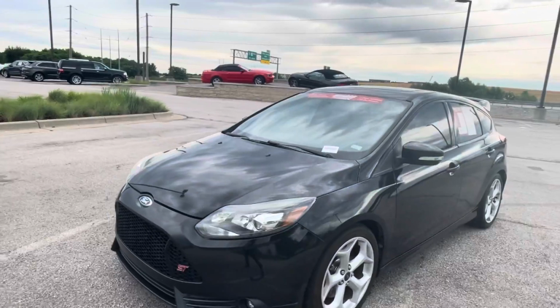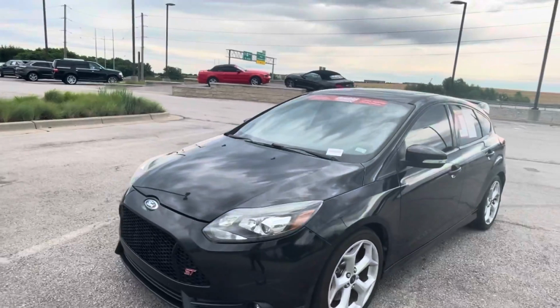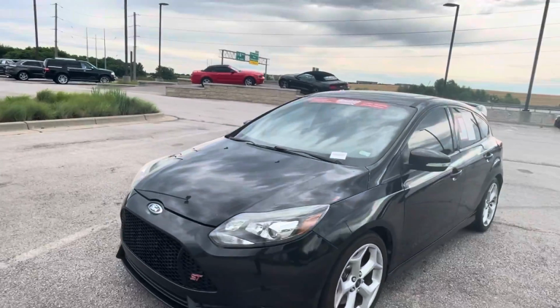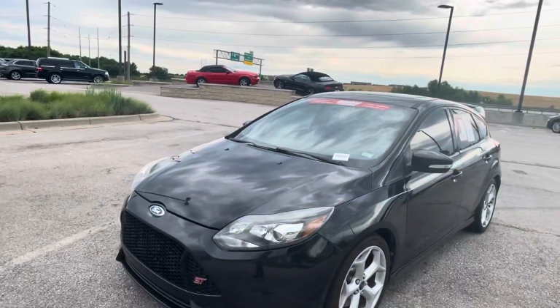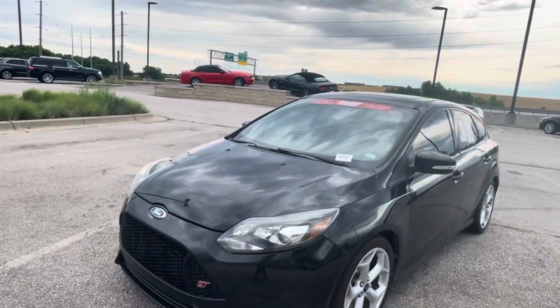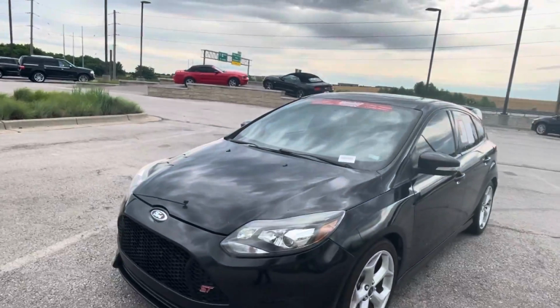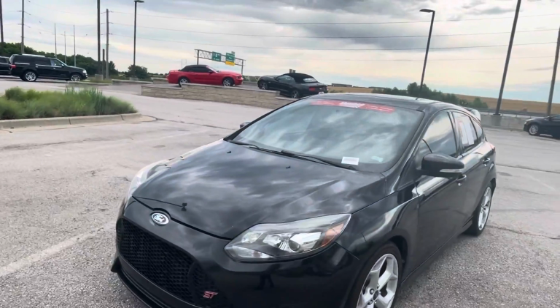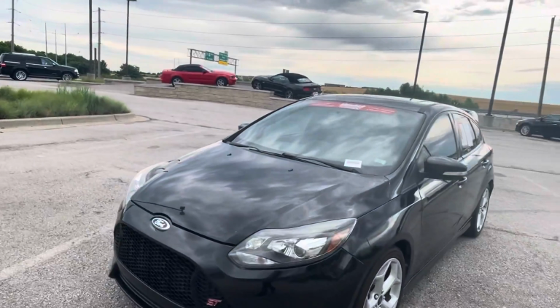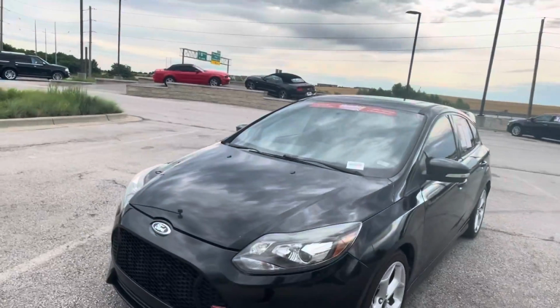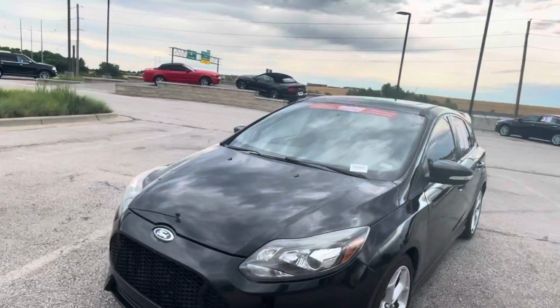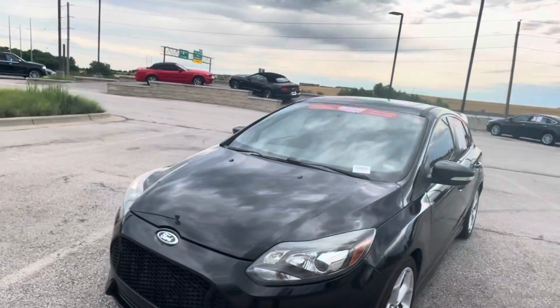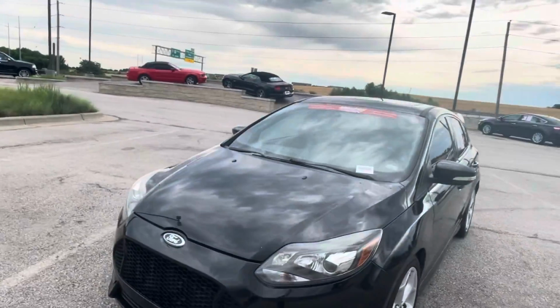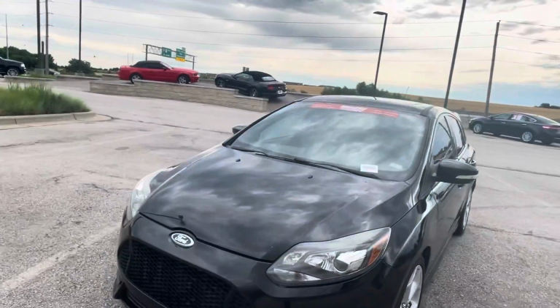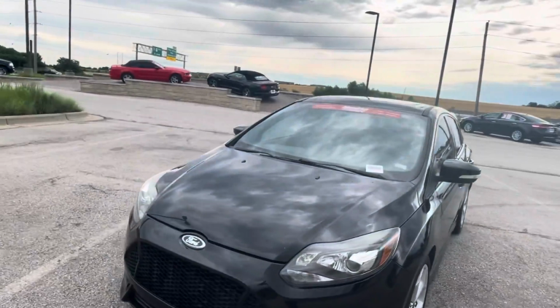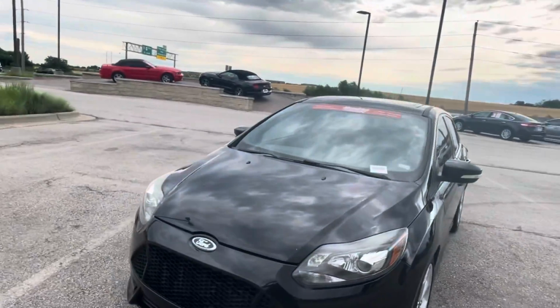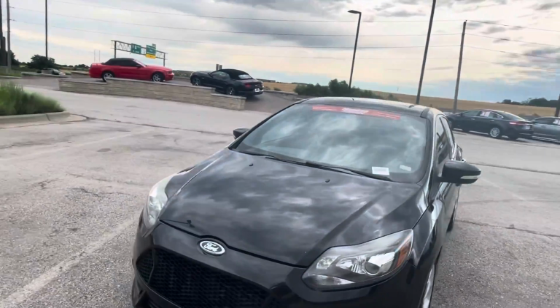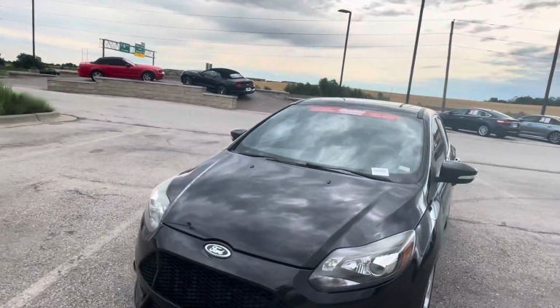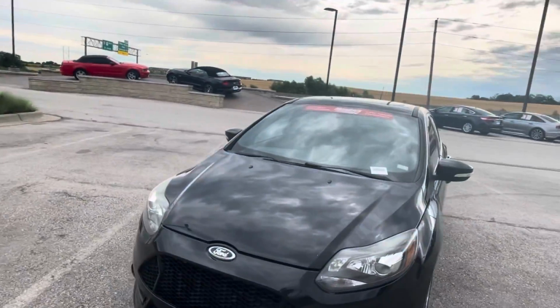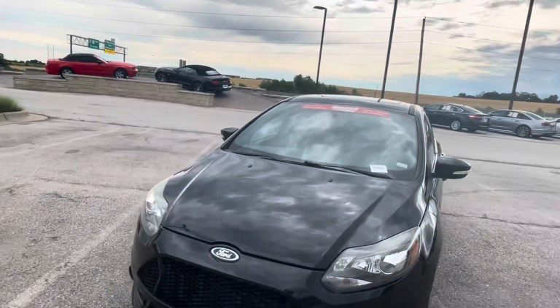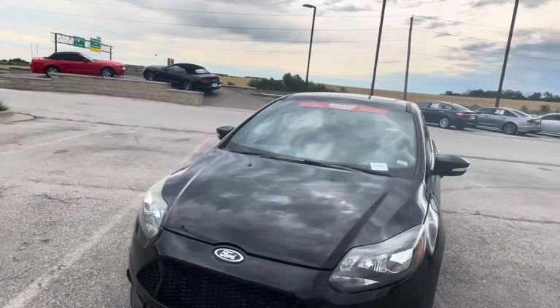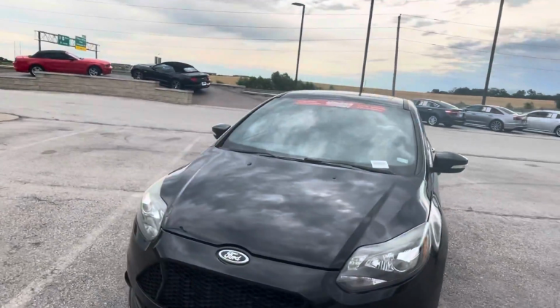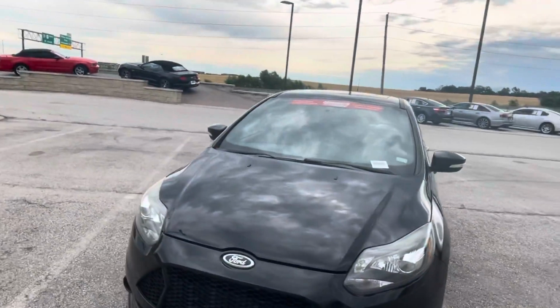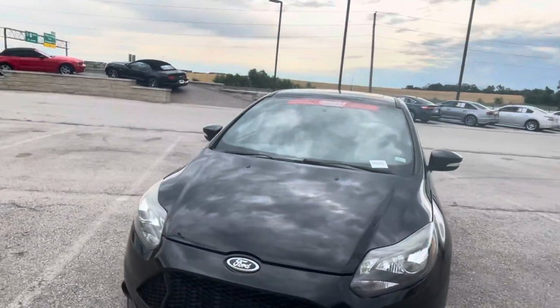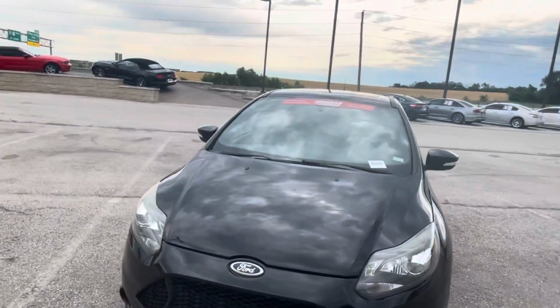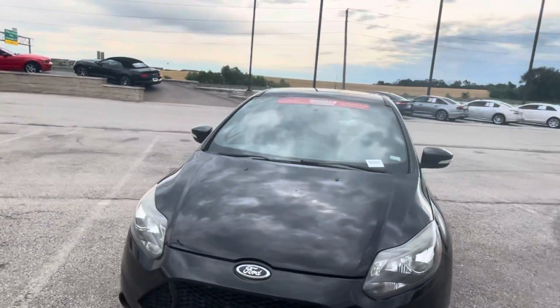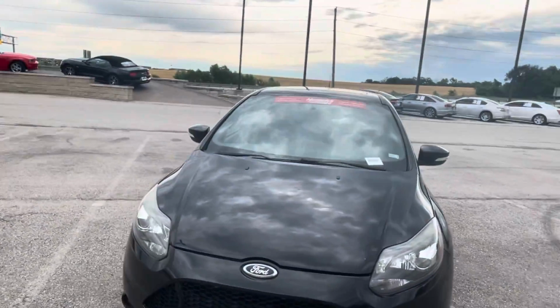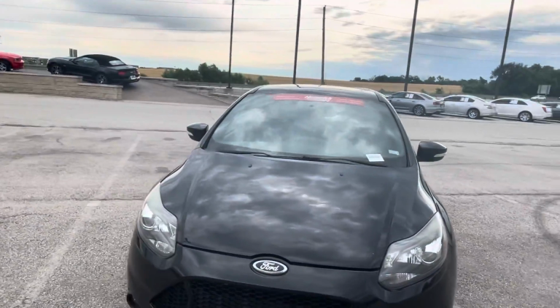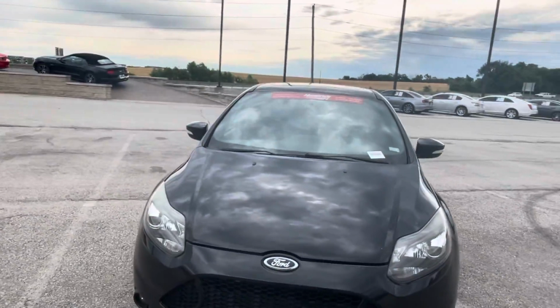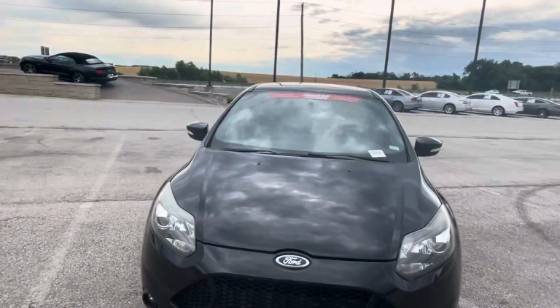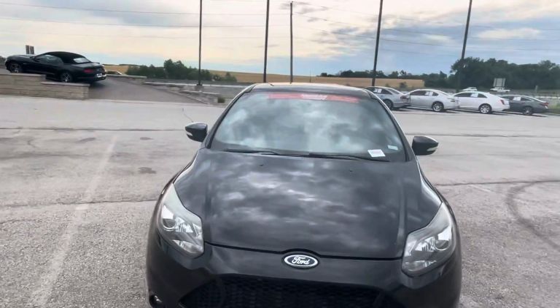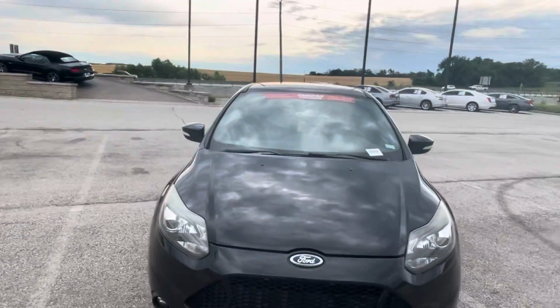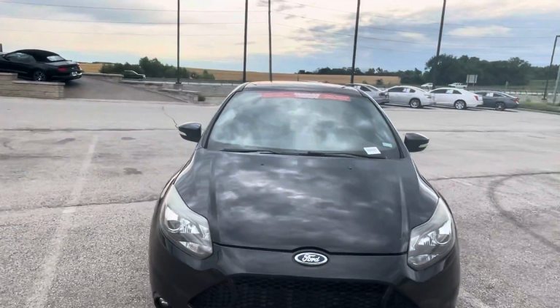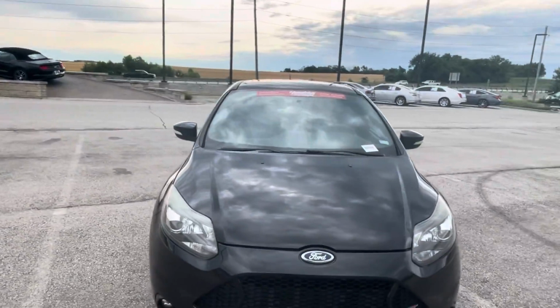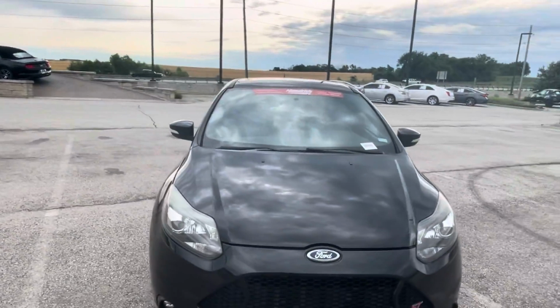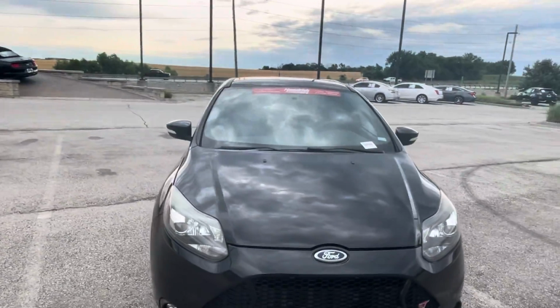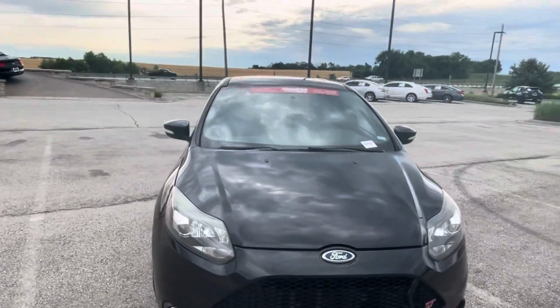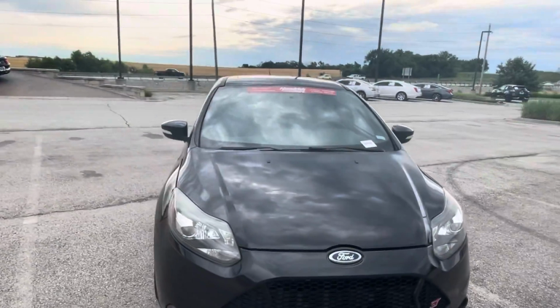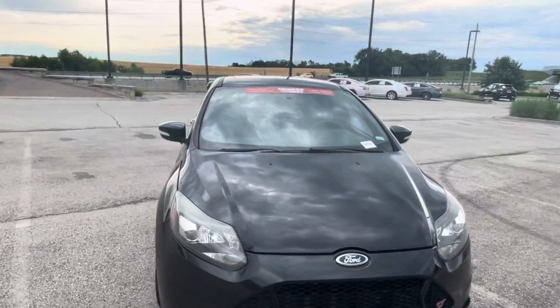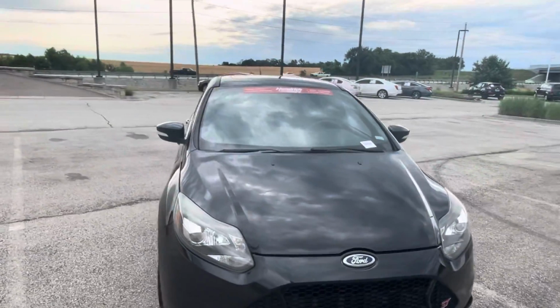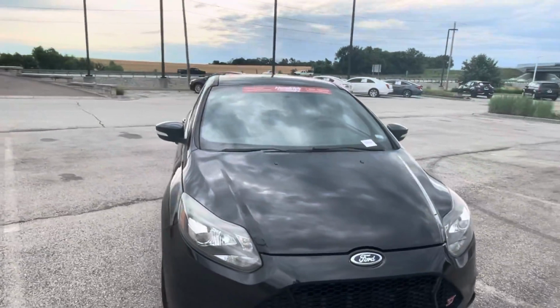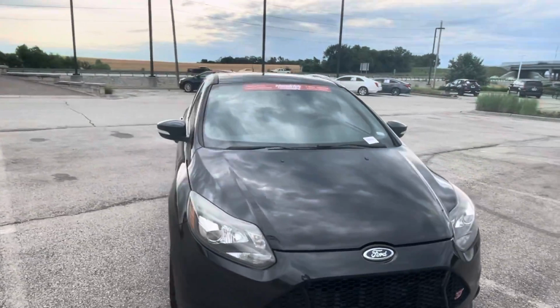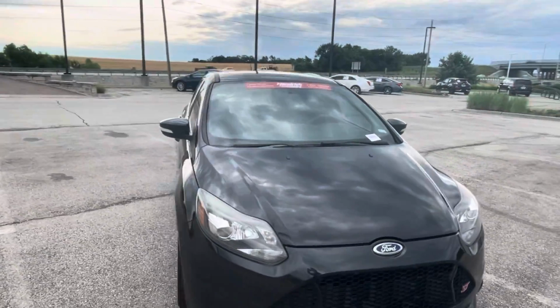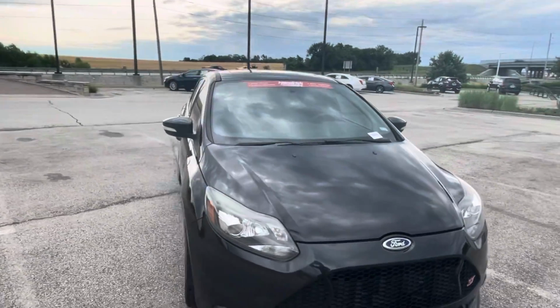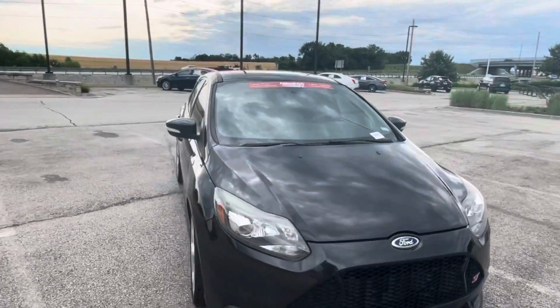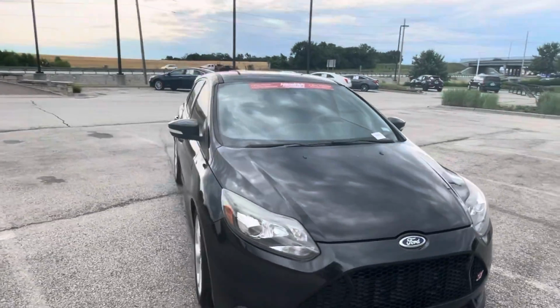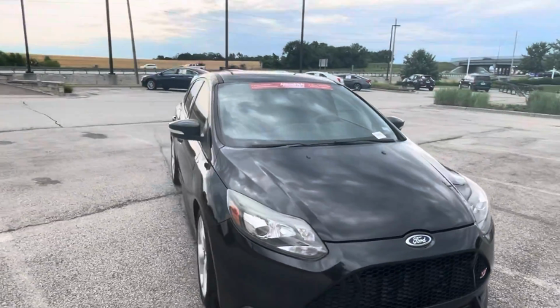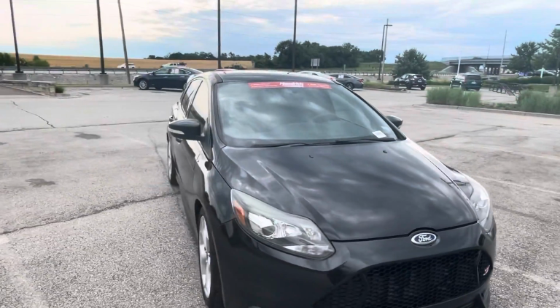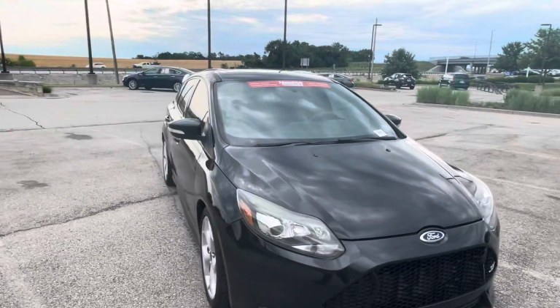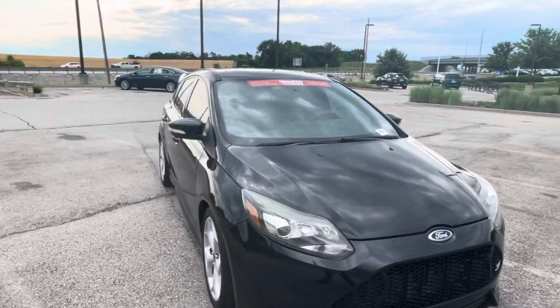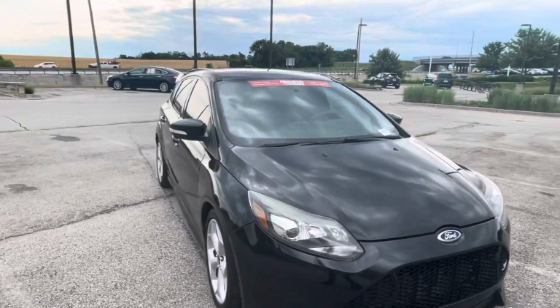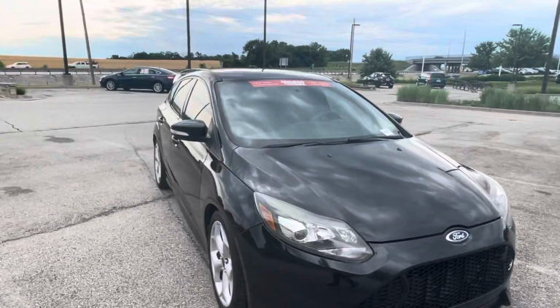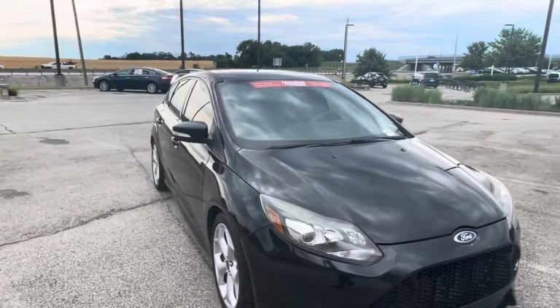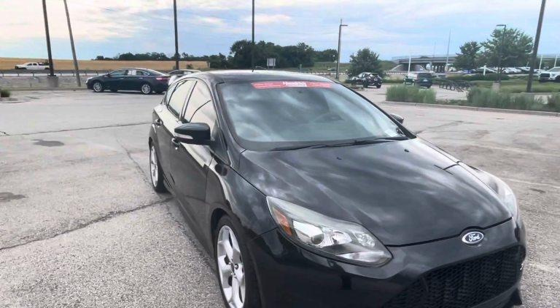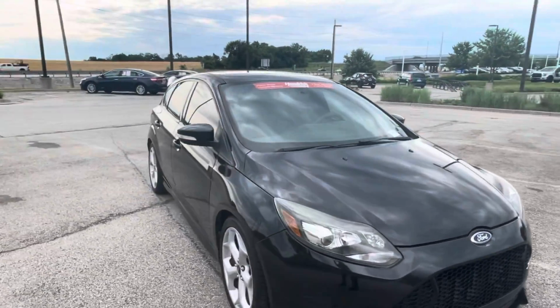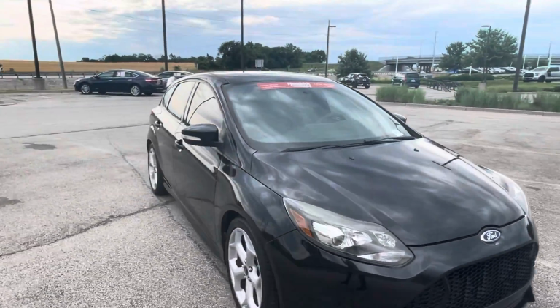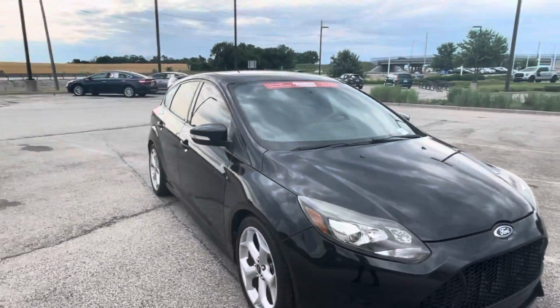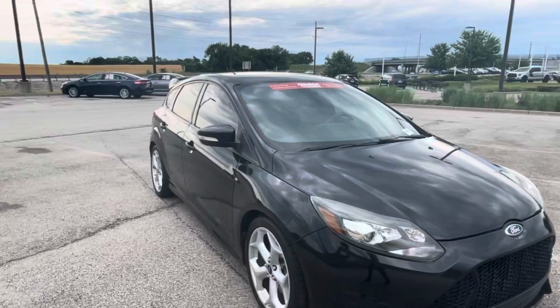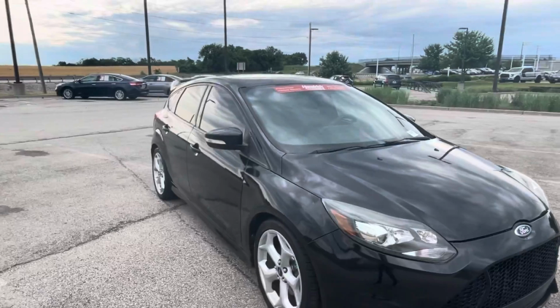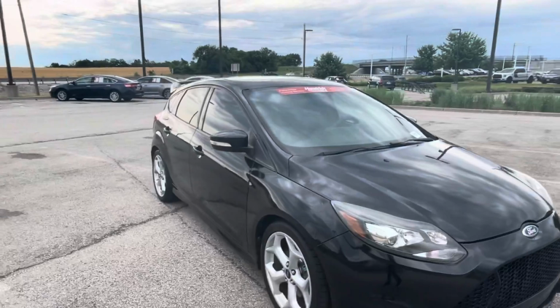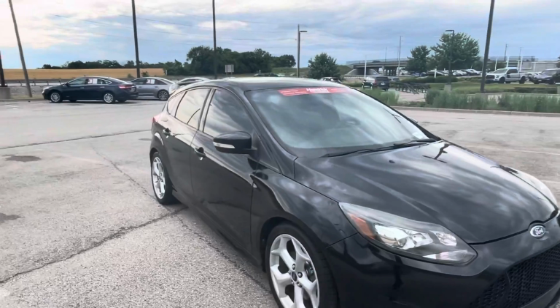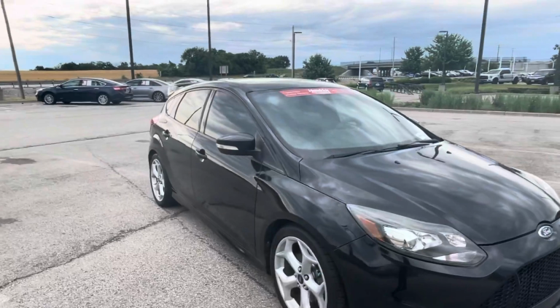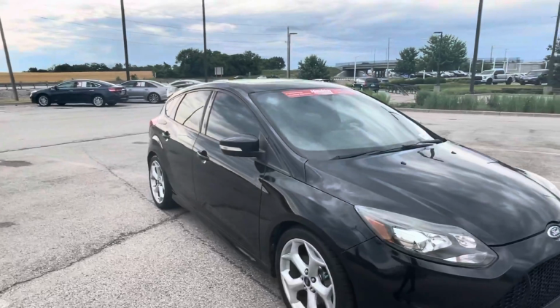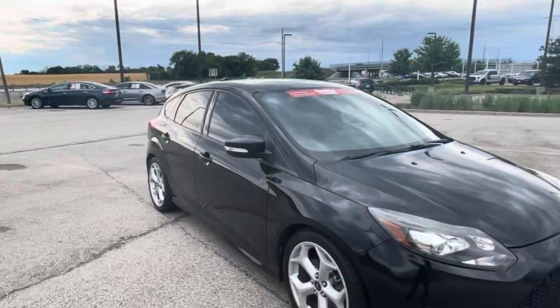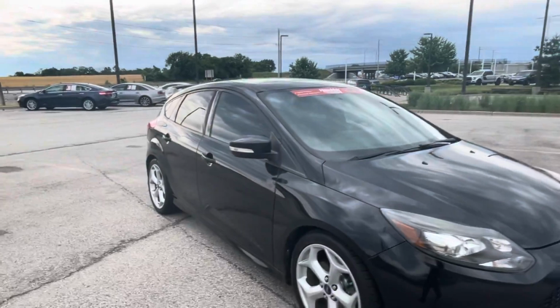Really nice tires. You've got the ST badging on this car. Coming around, you do have the fog lights down below.